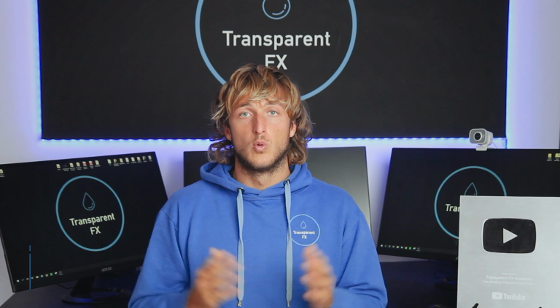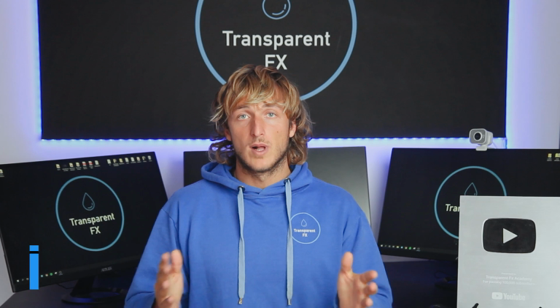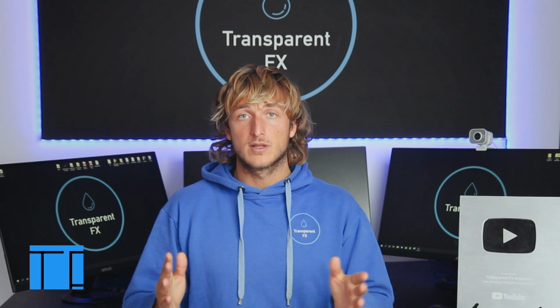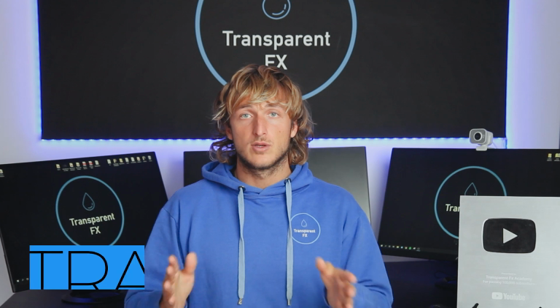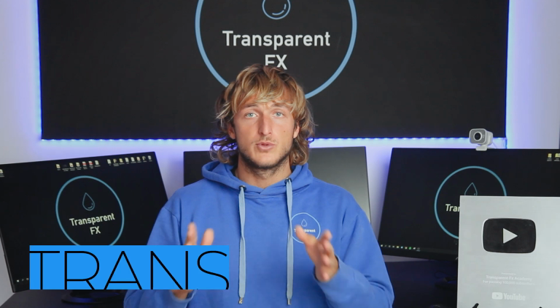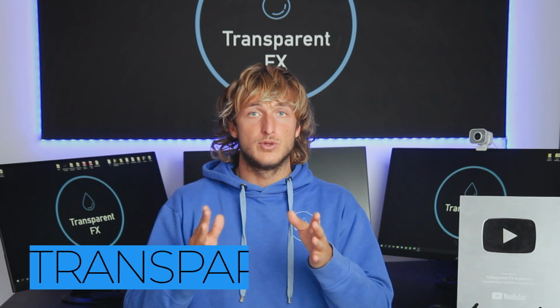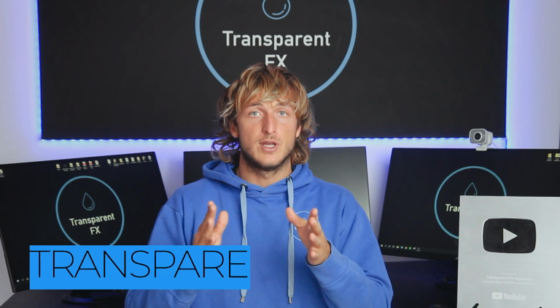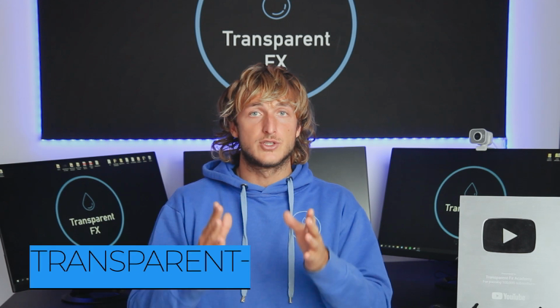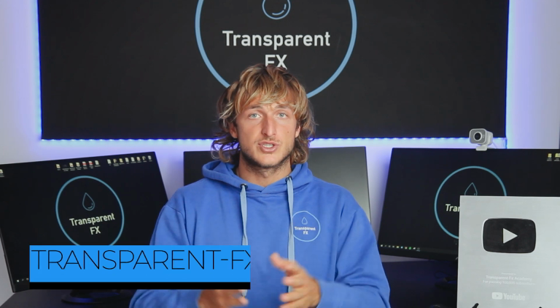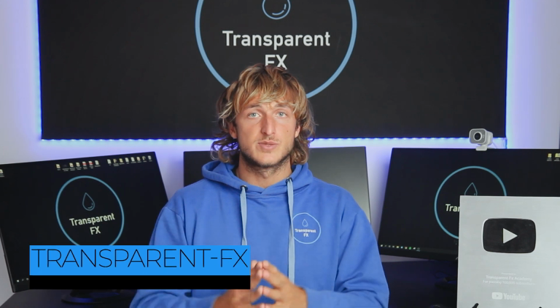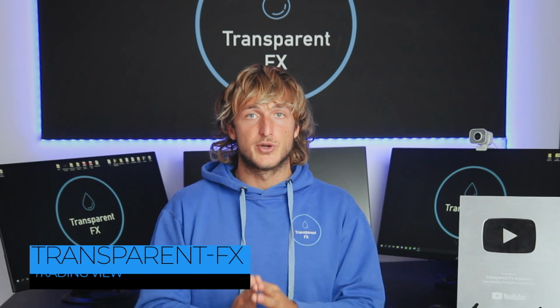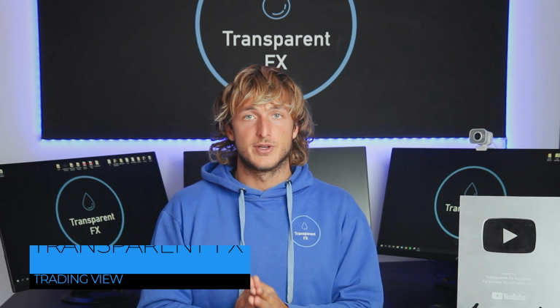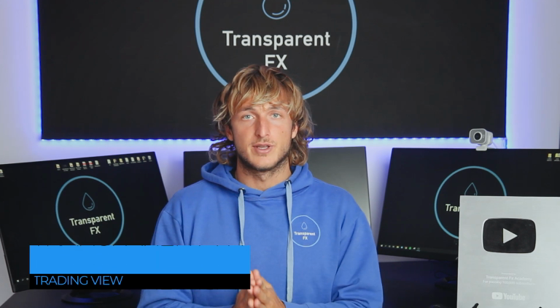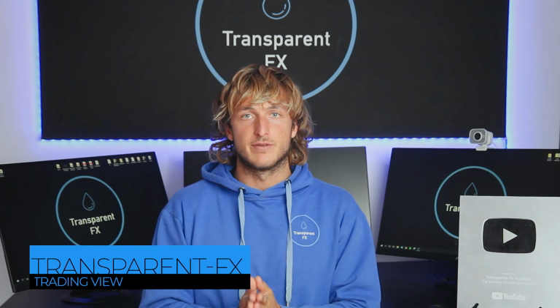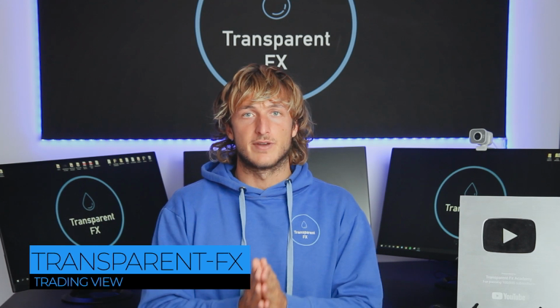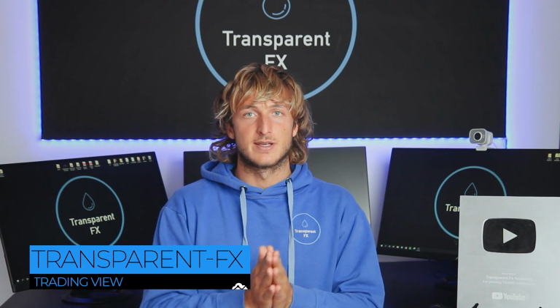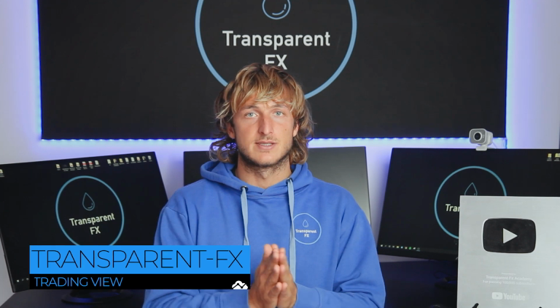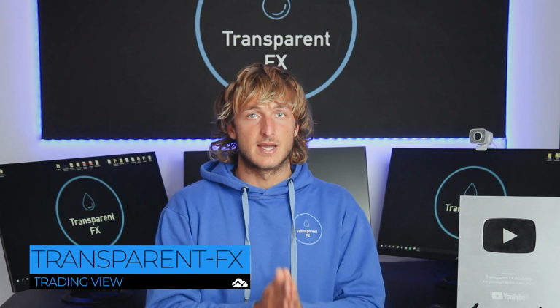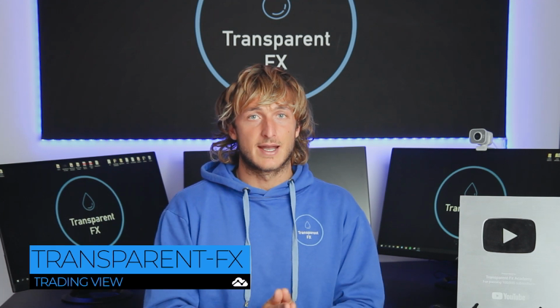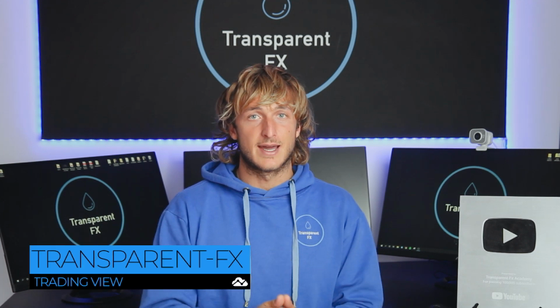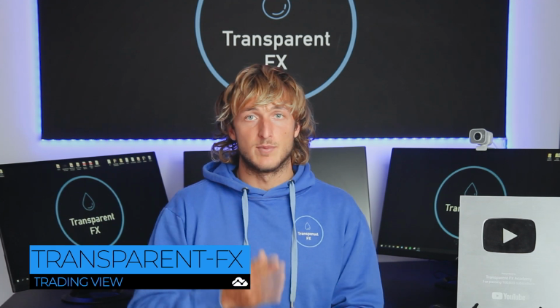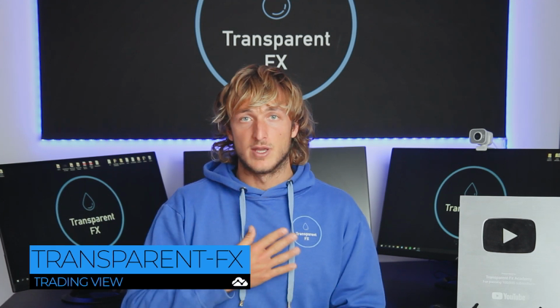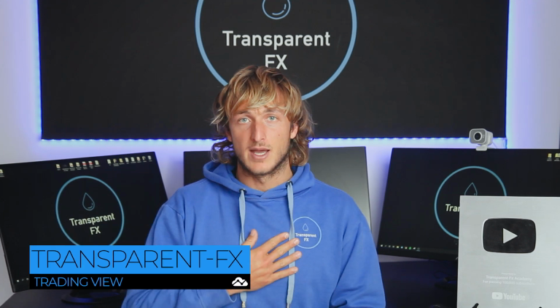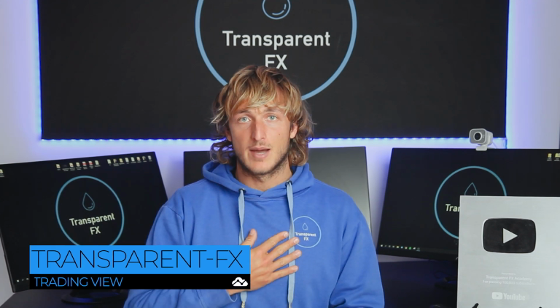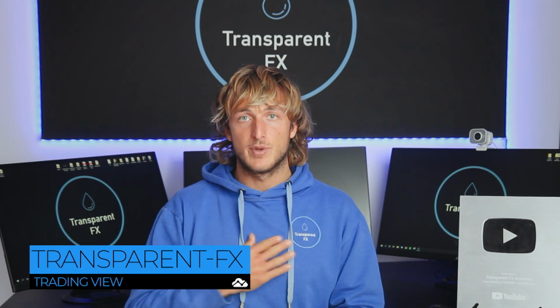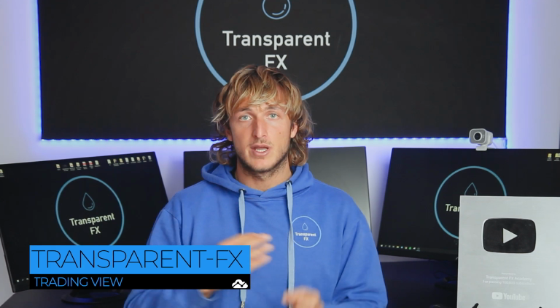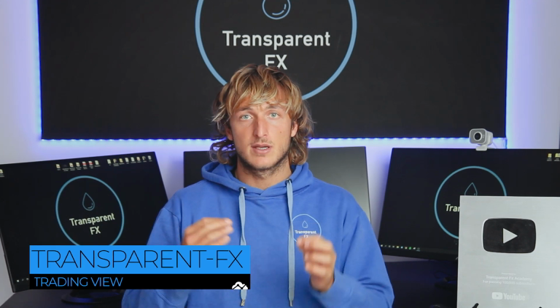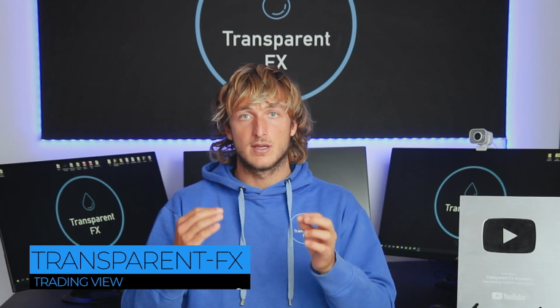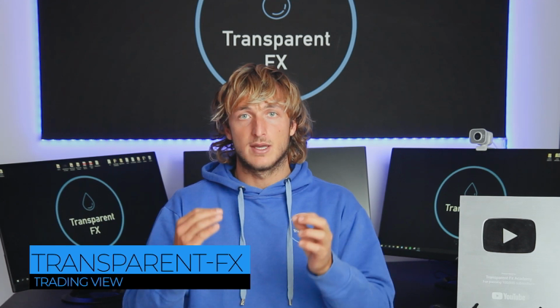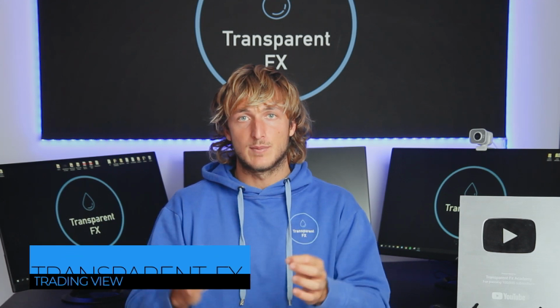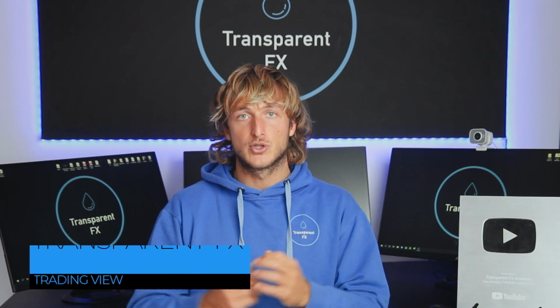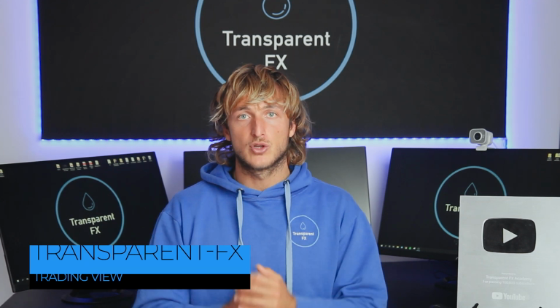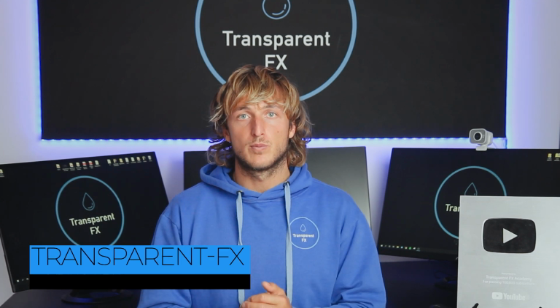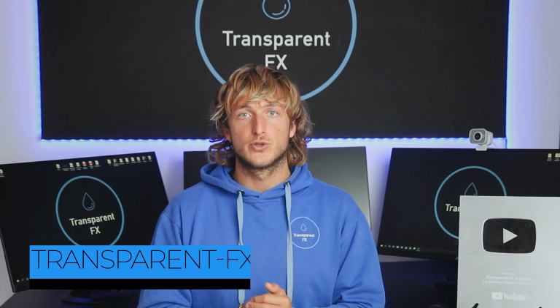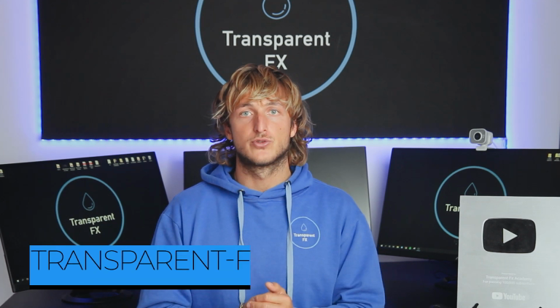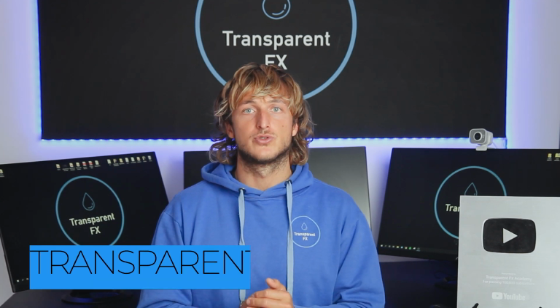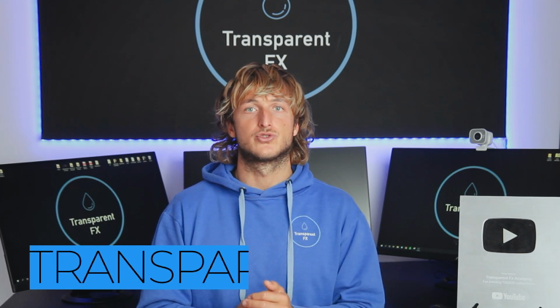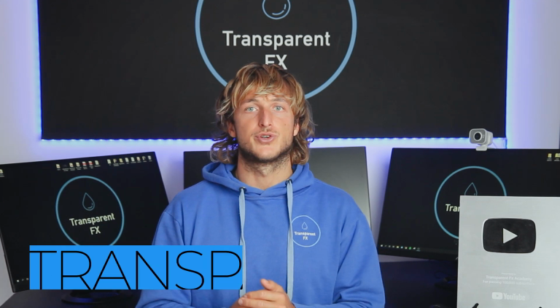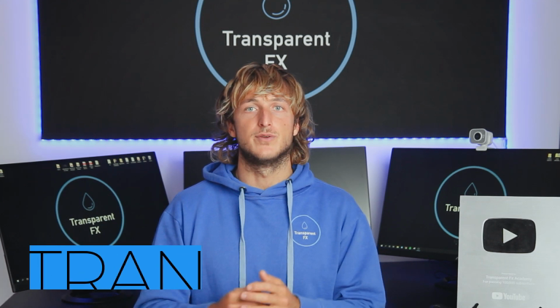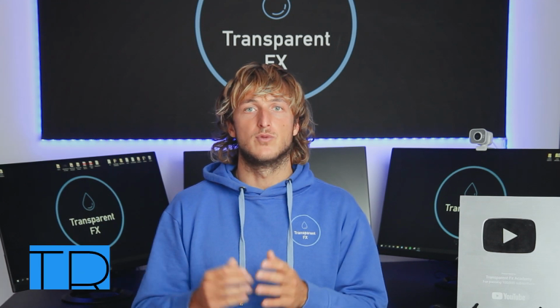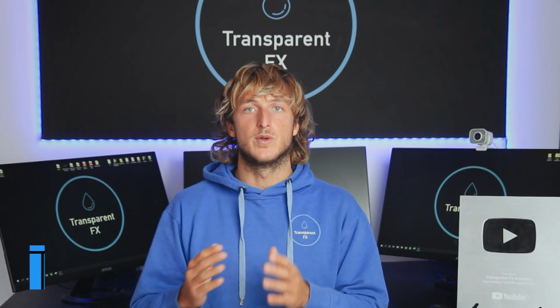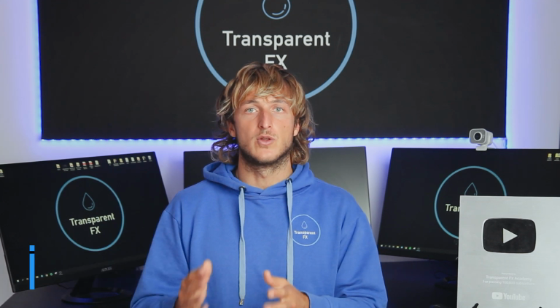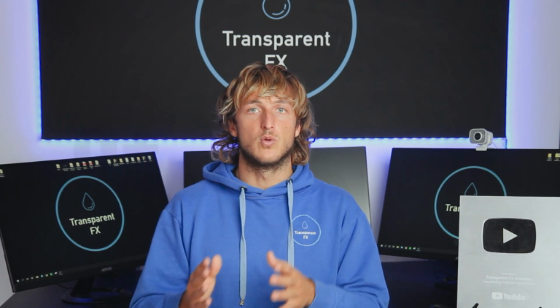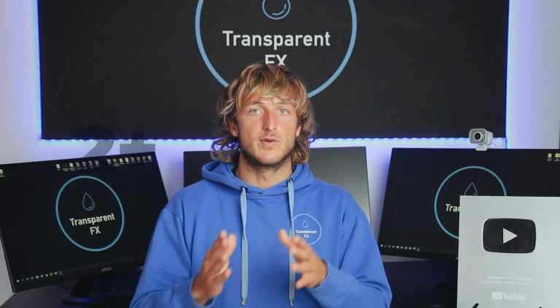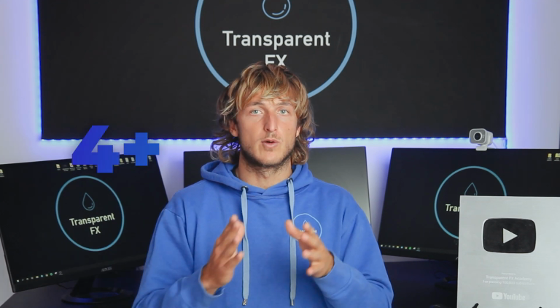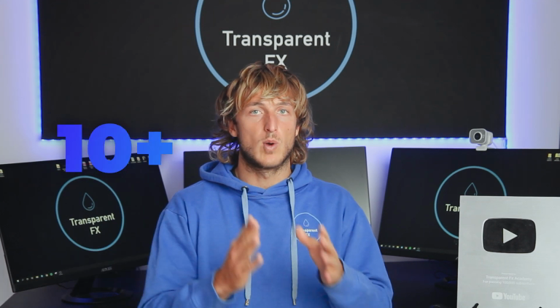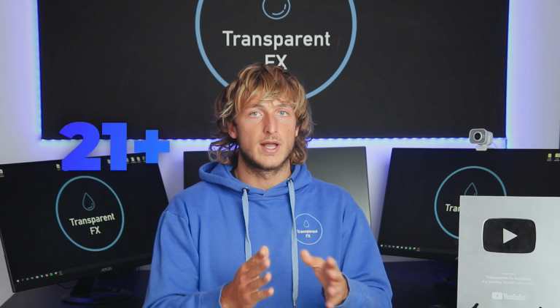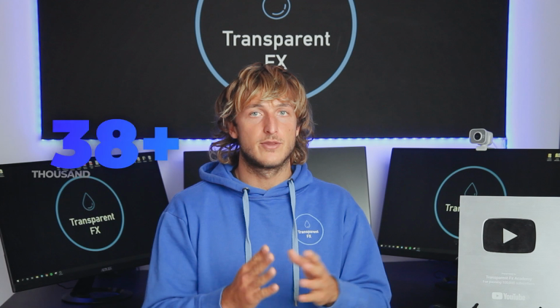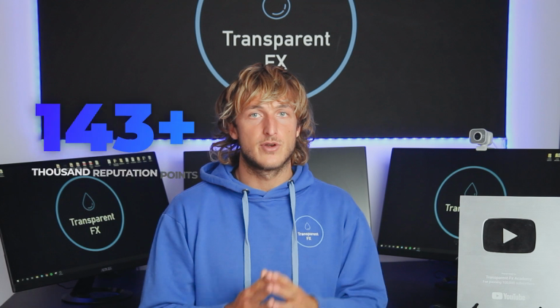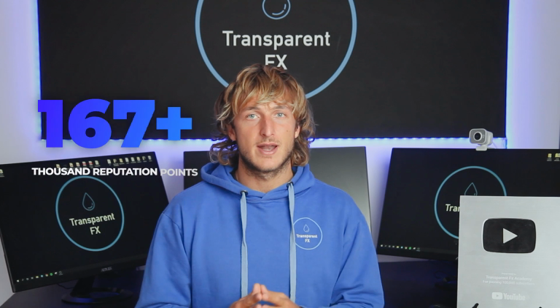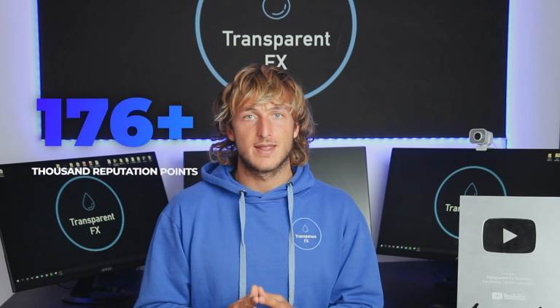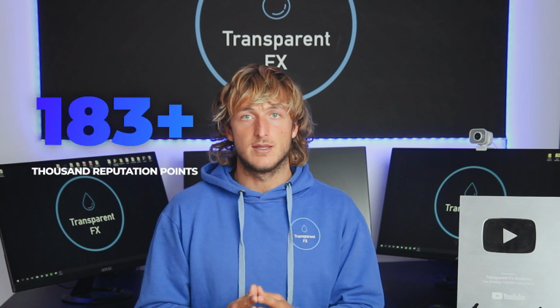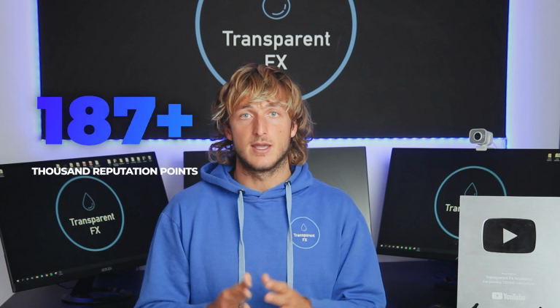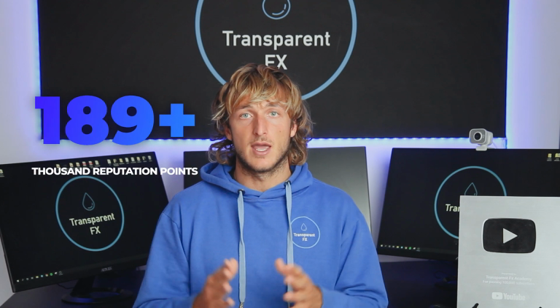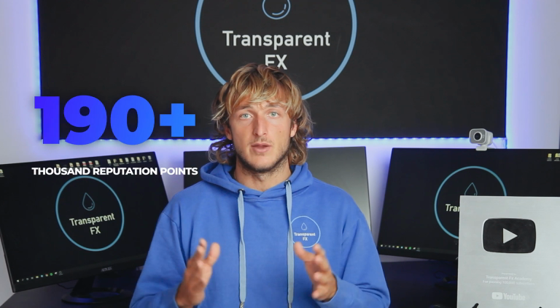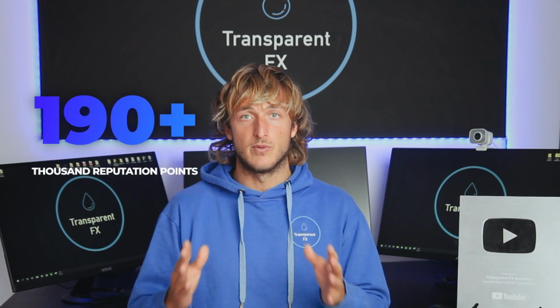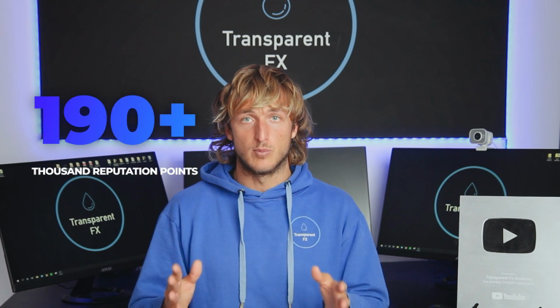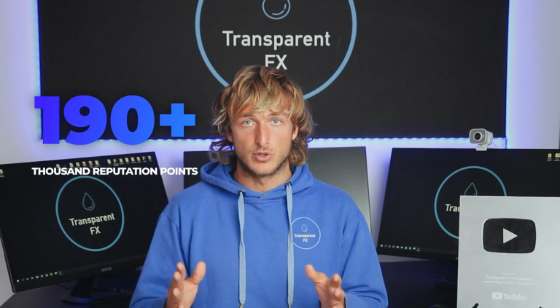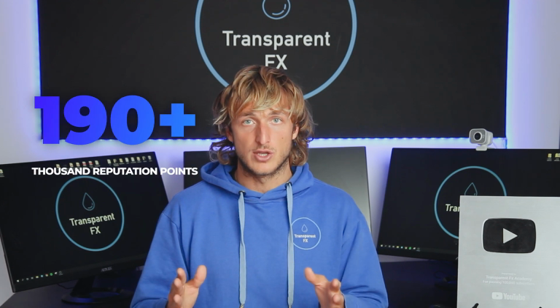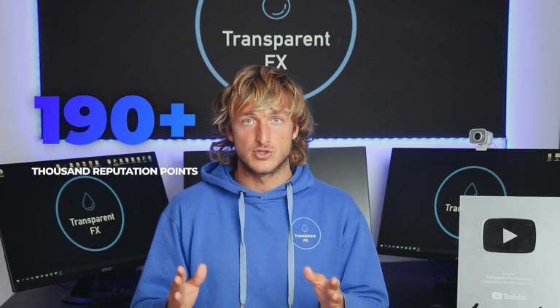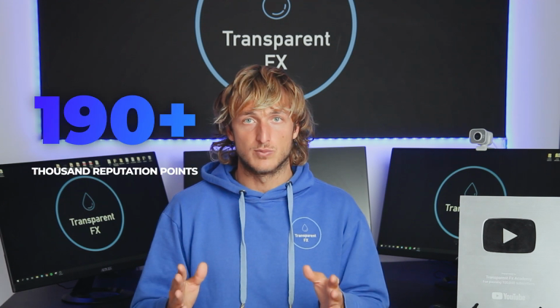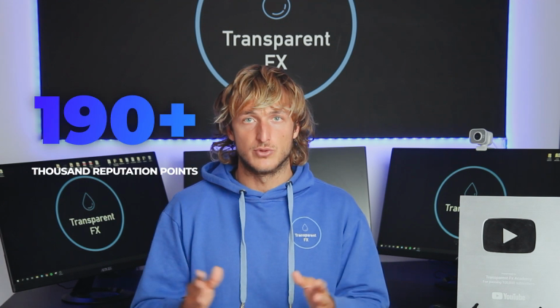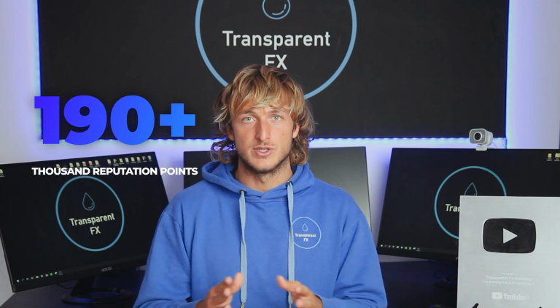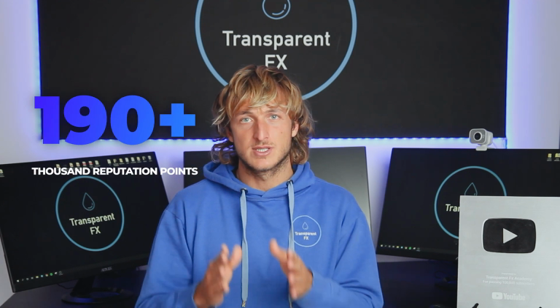Welcome to the Transparent Effects Academy. I'm Nick and I'm a top author on TradingView with over 190k reputation points.